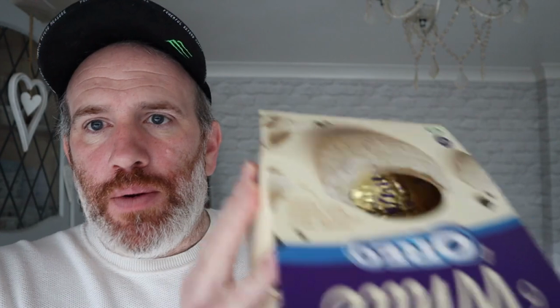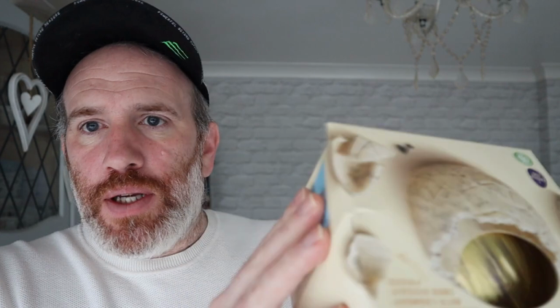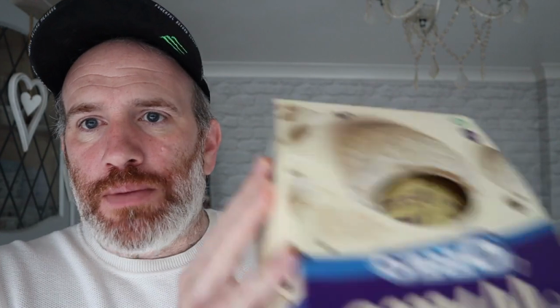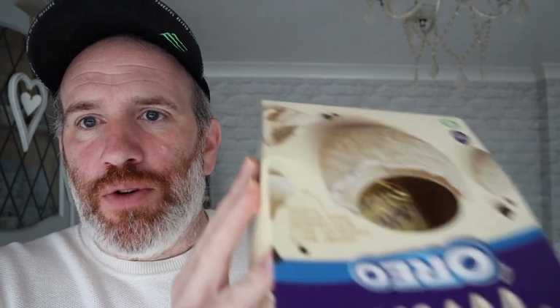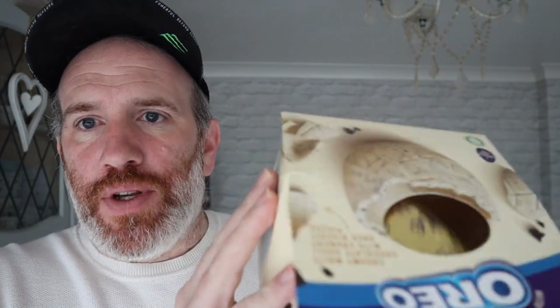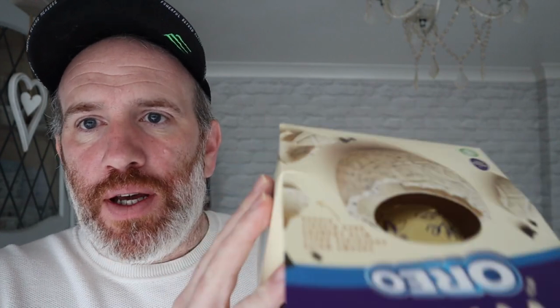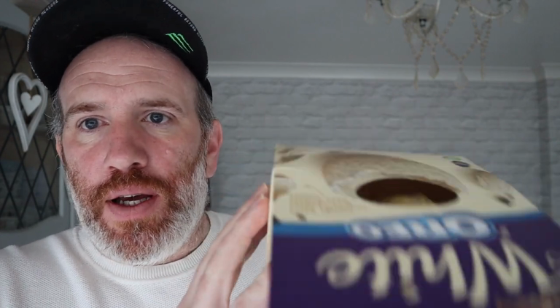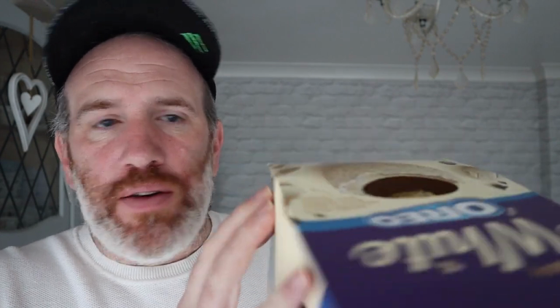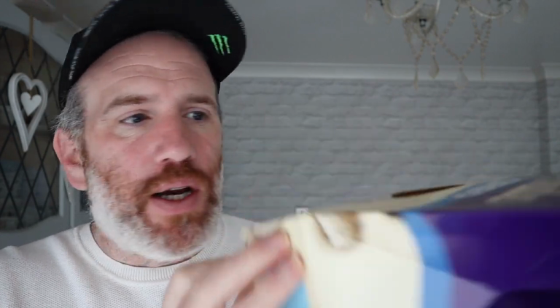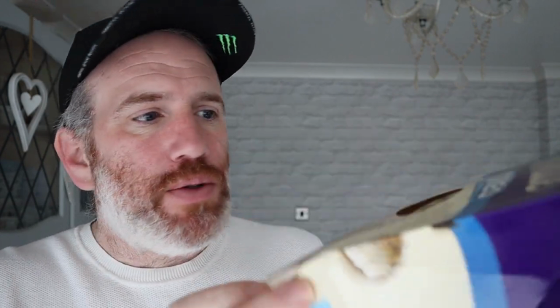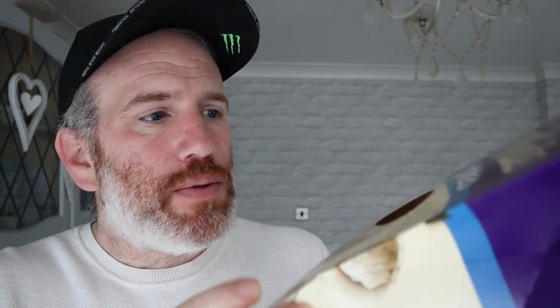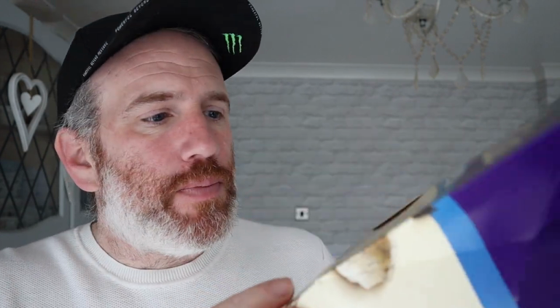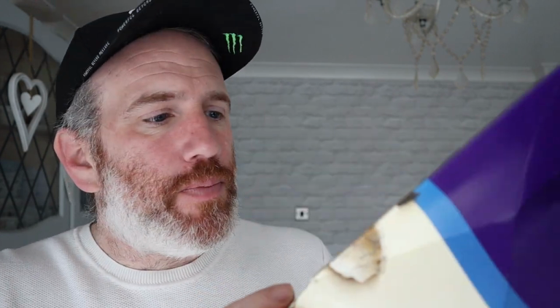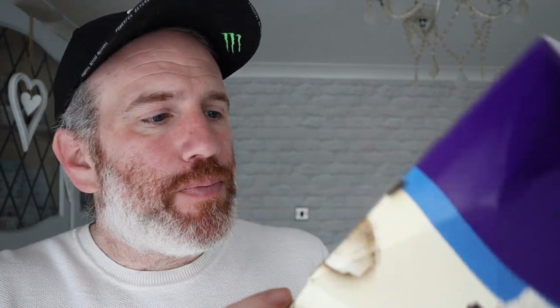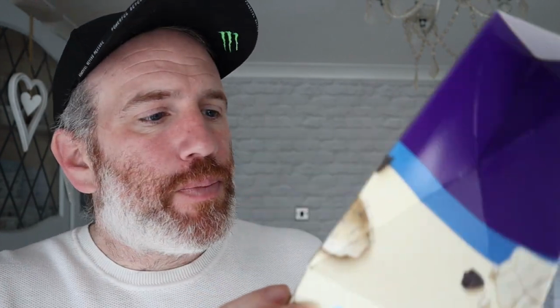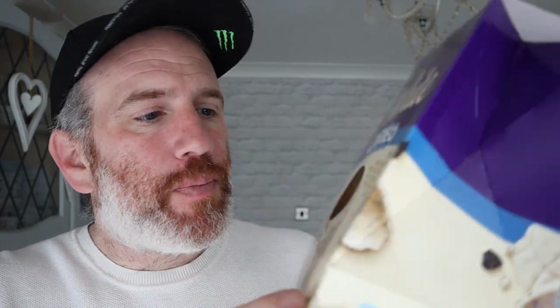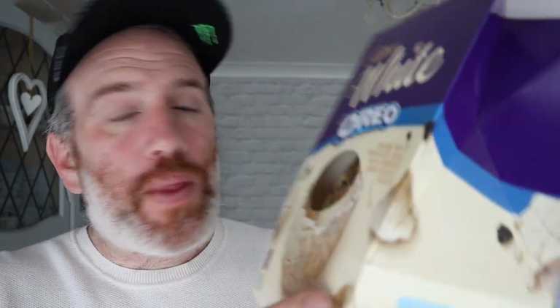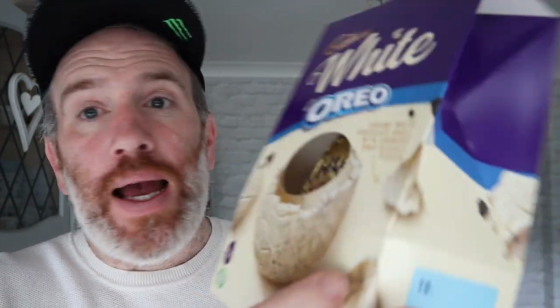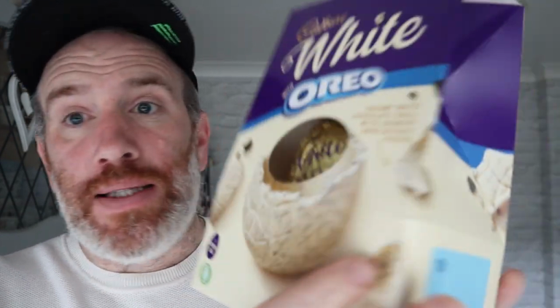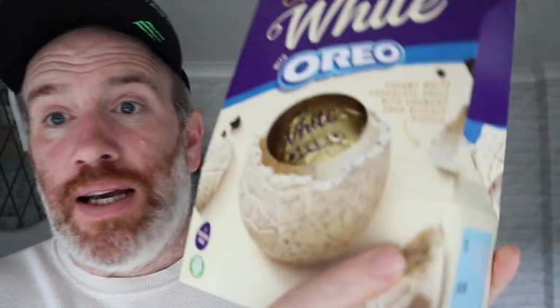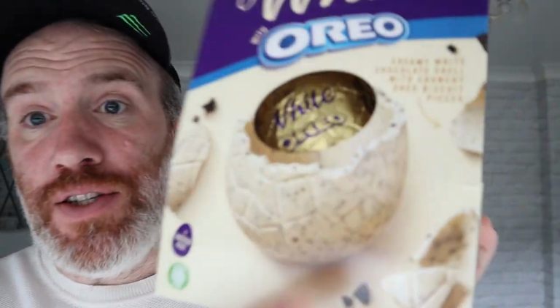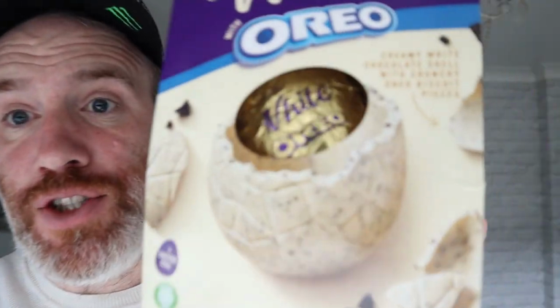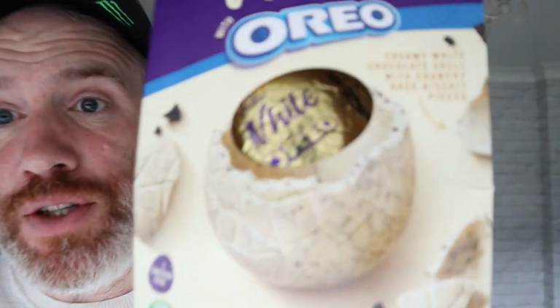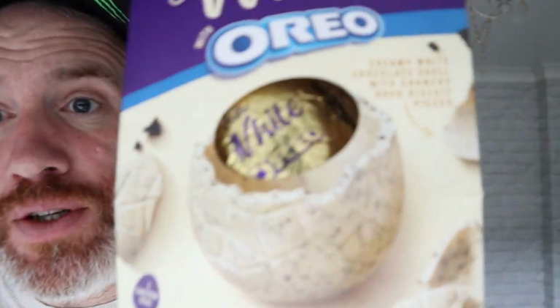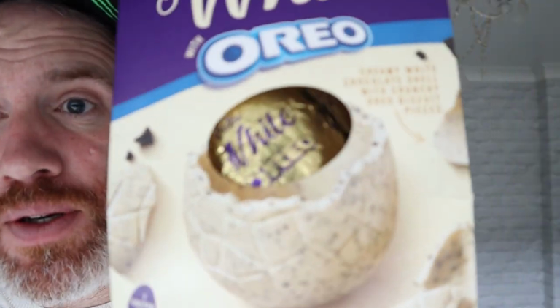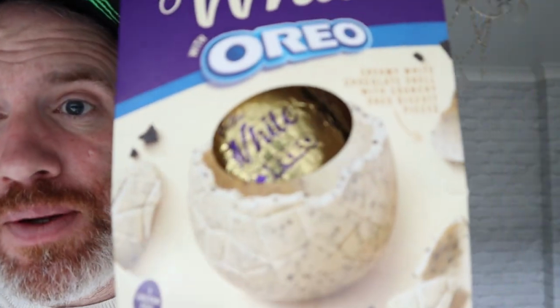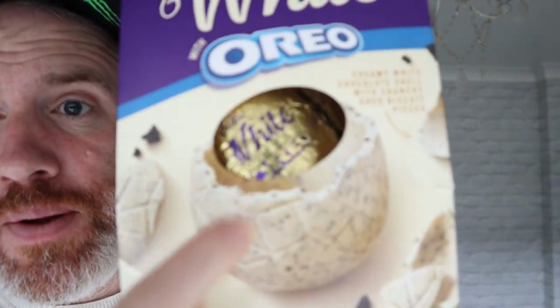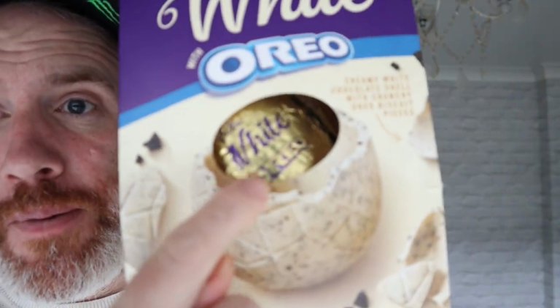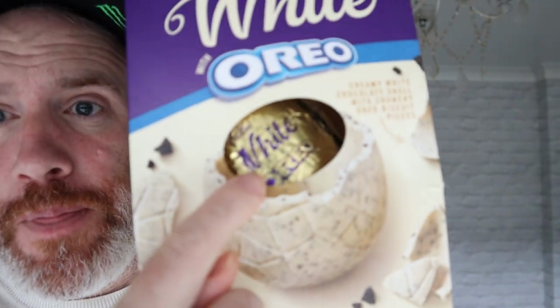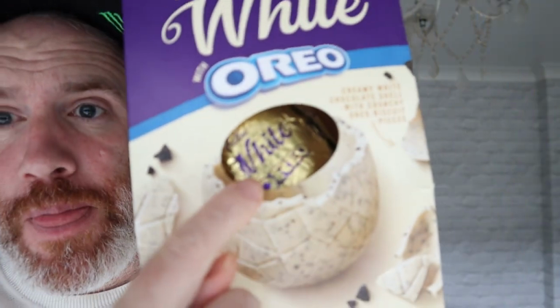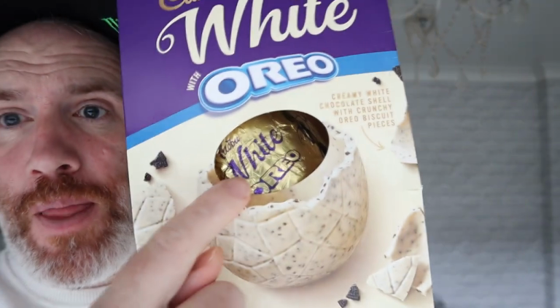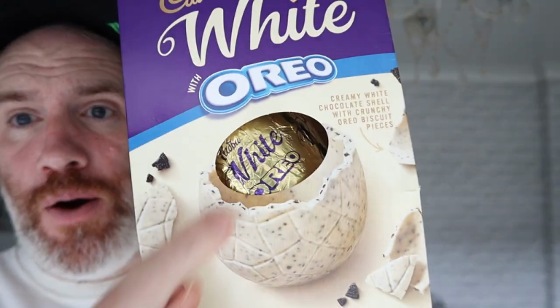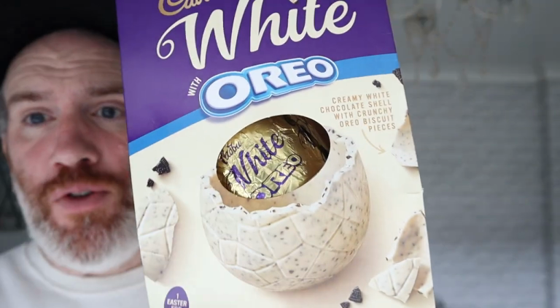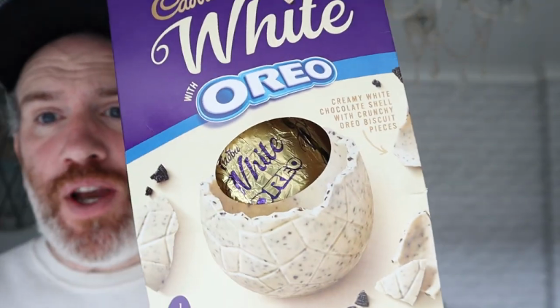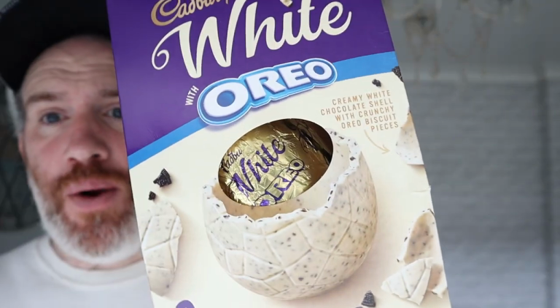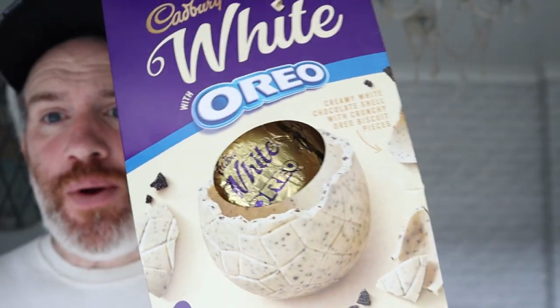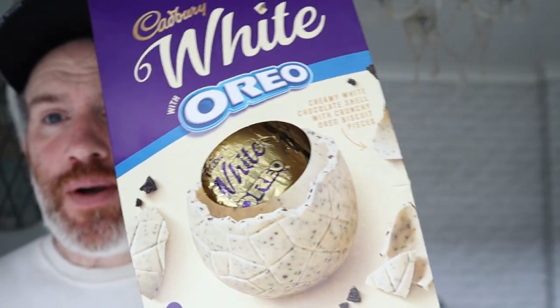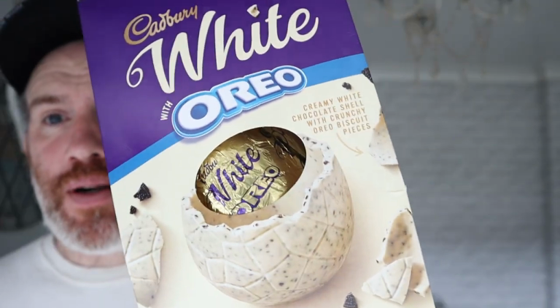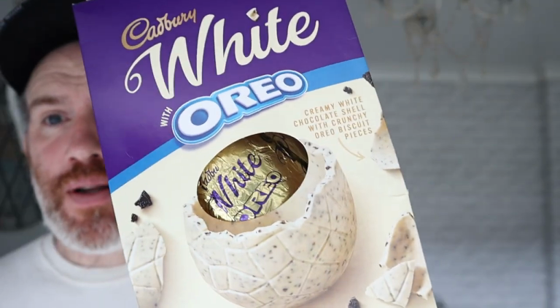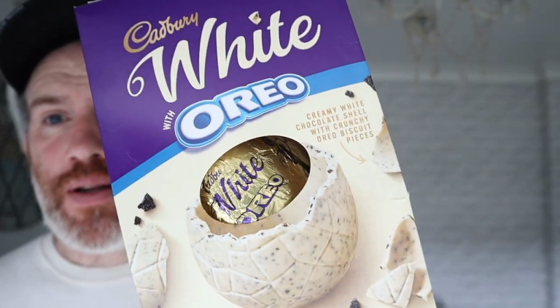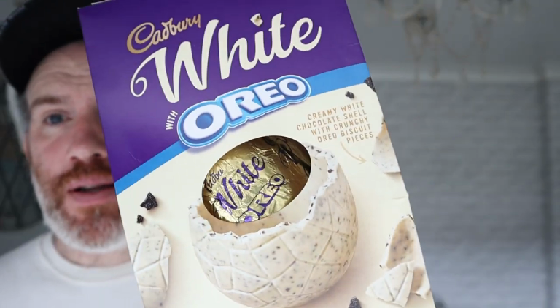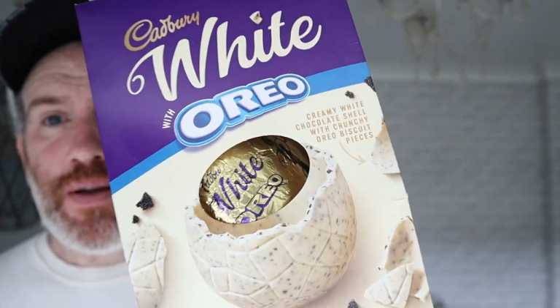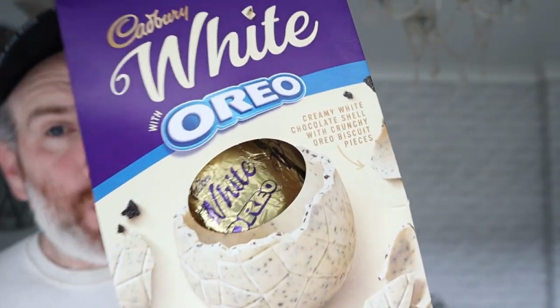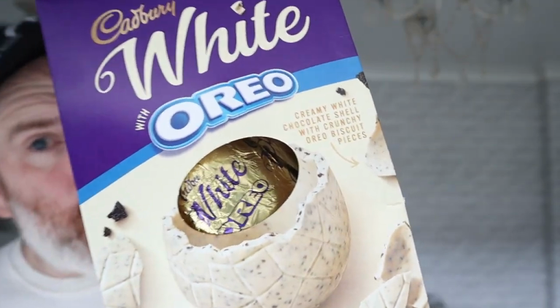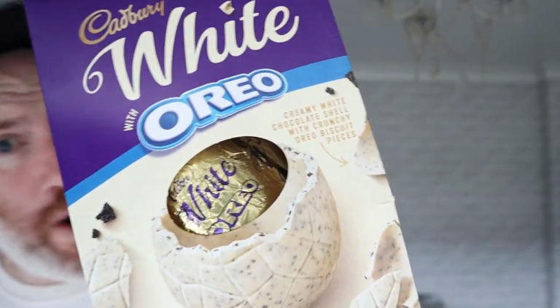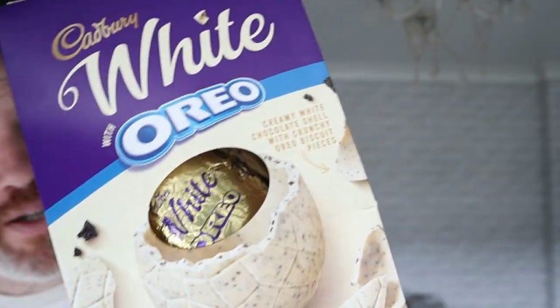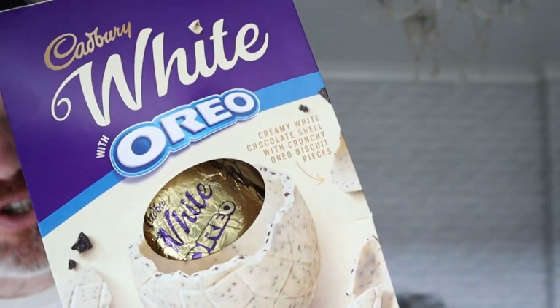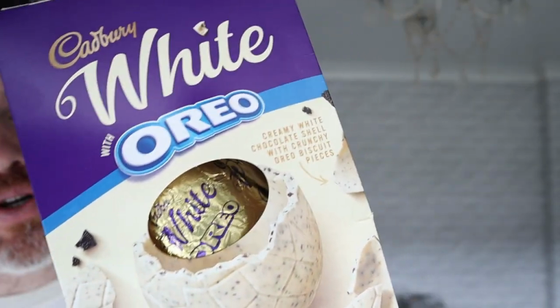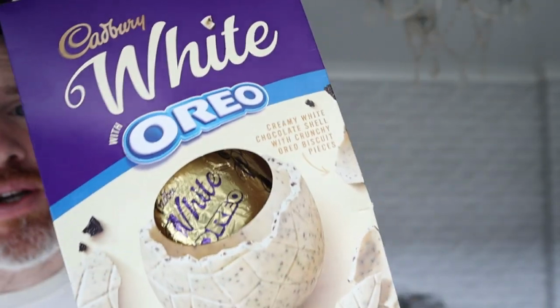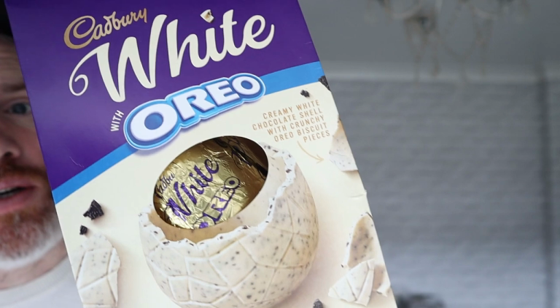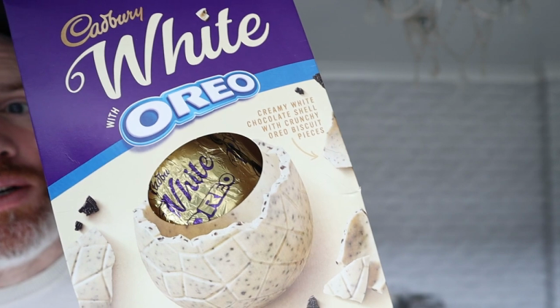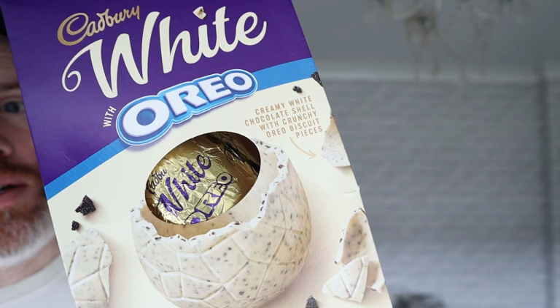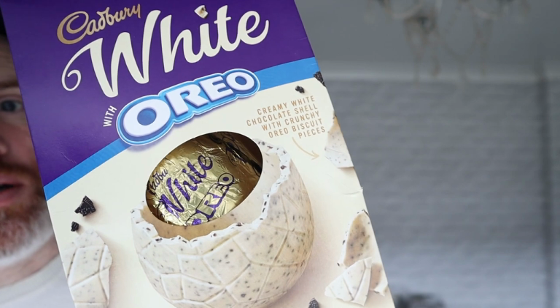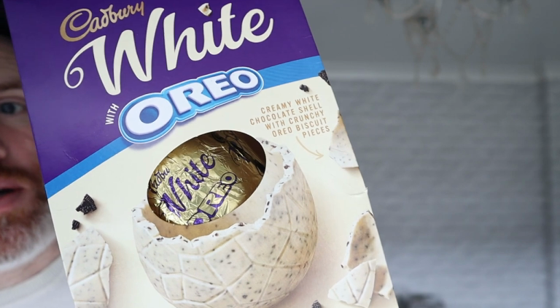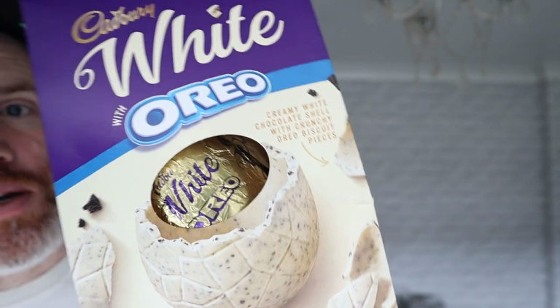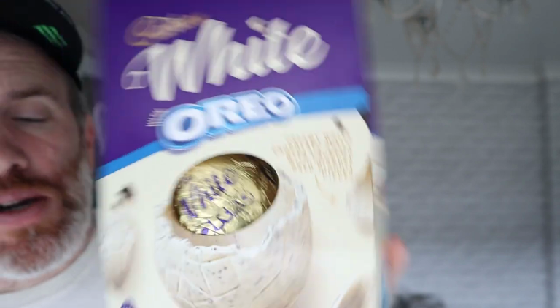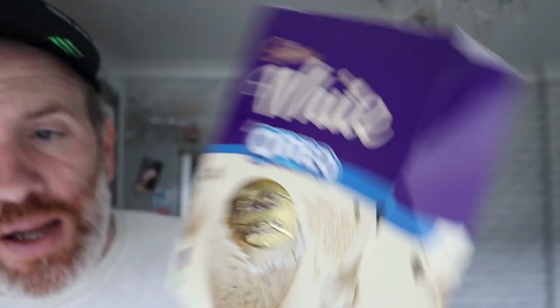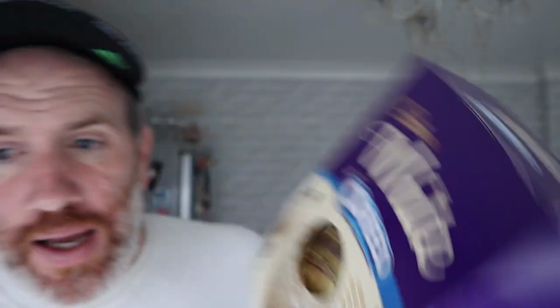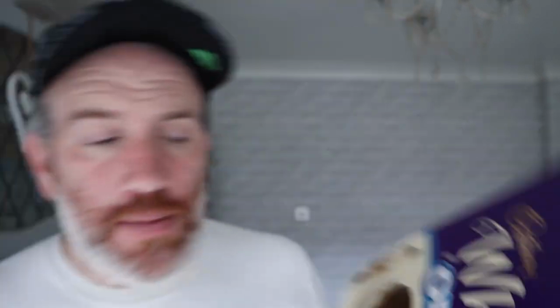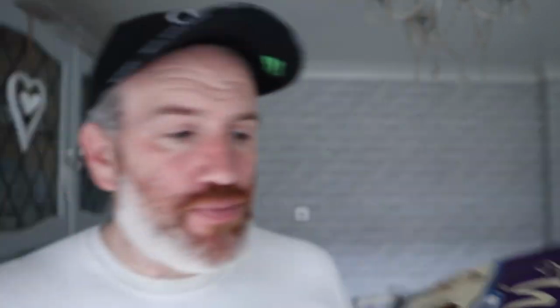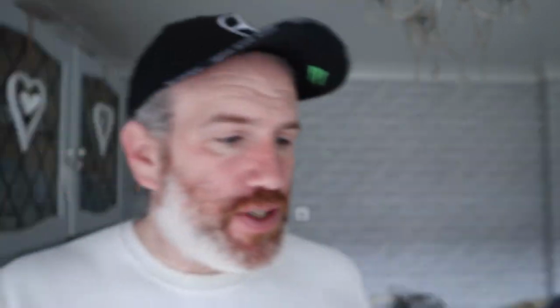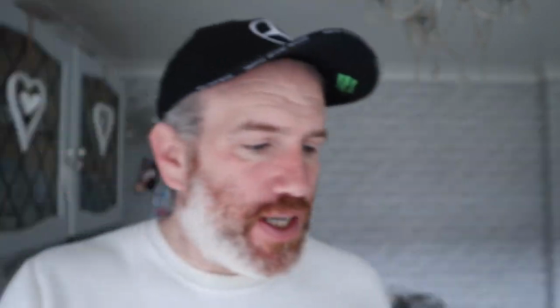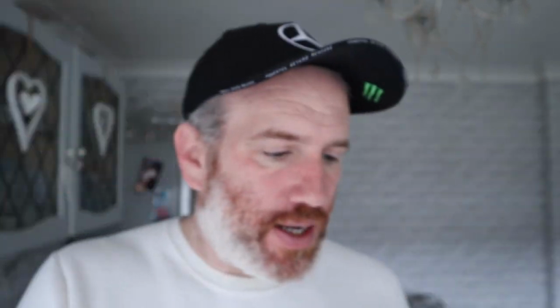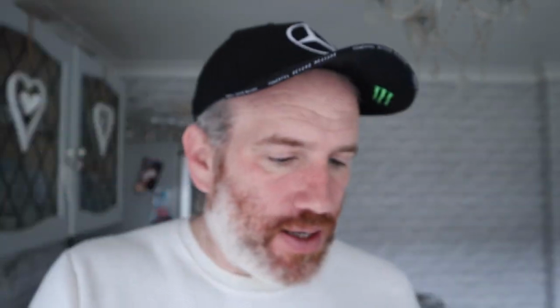Oh, it is moving now — there it goes, that's how it should look. Oreo, white chocolate, Cadbury's egg.